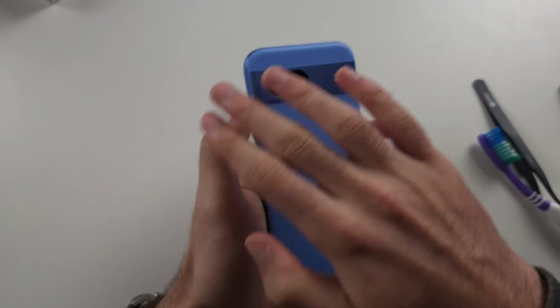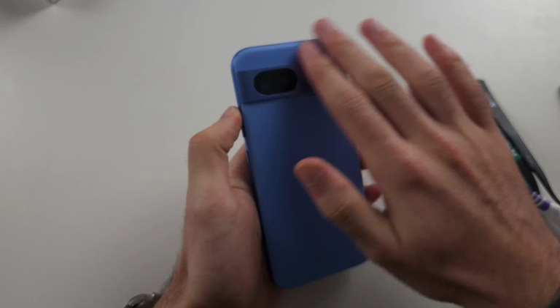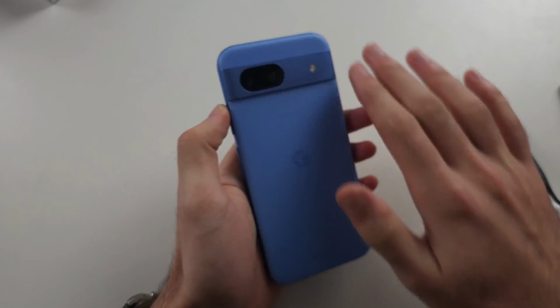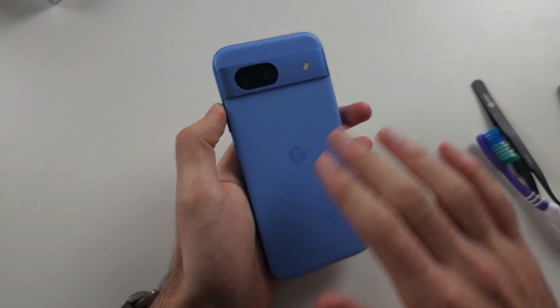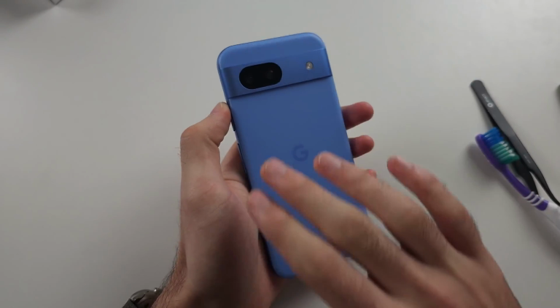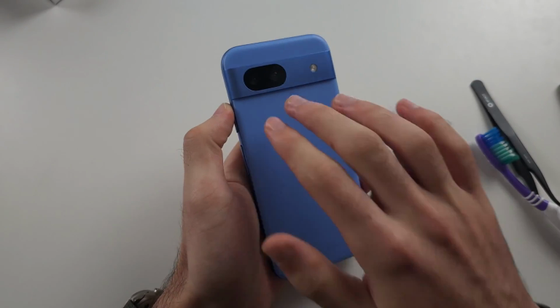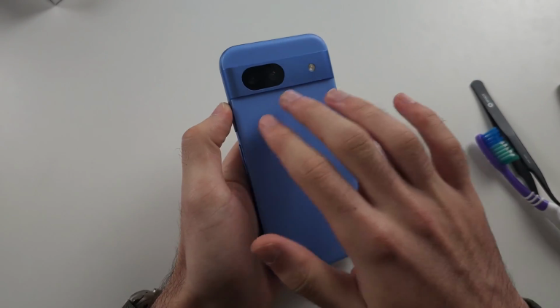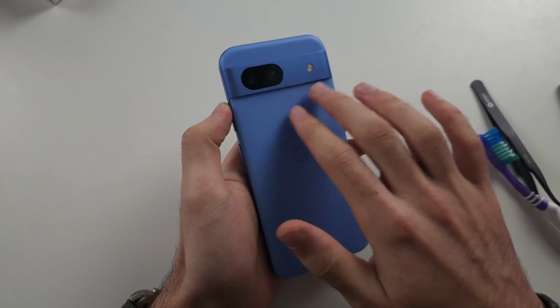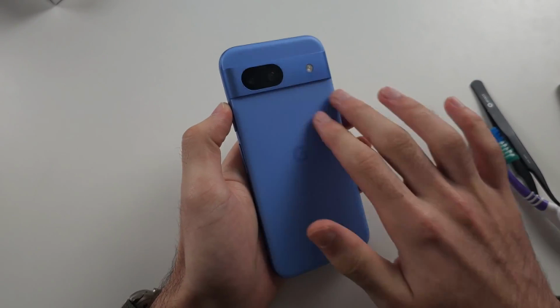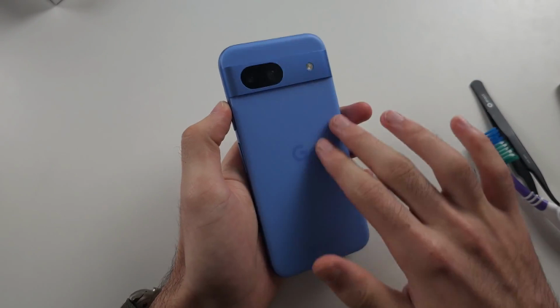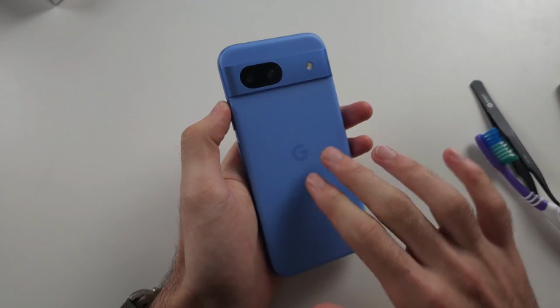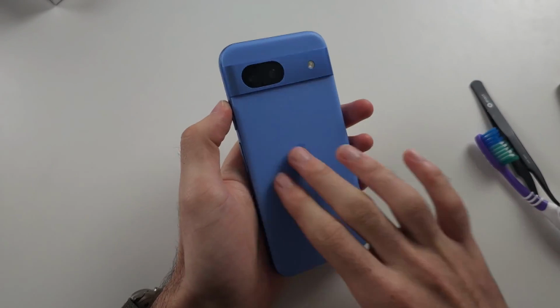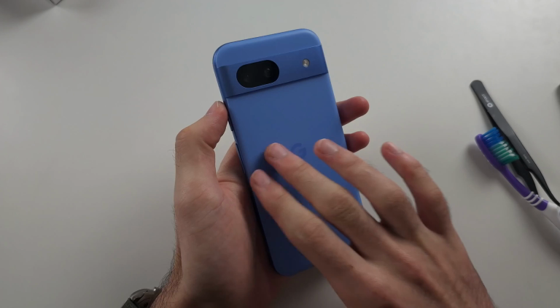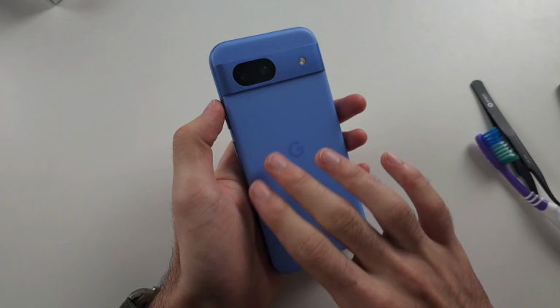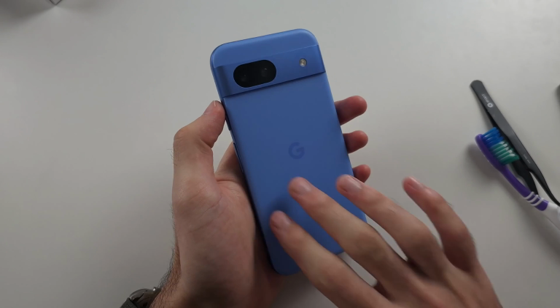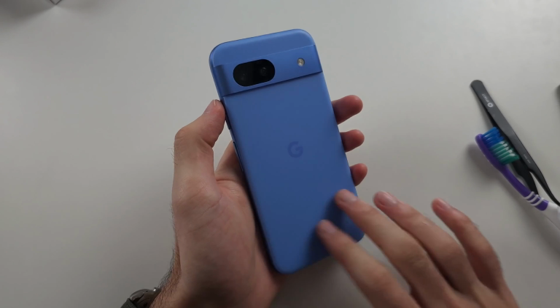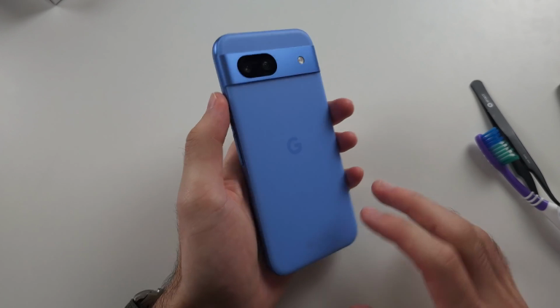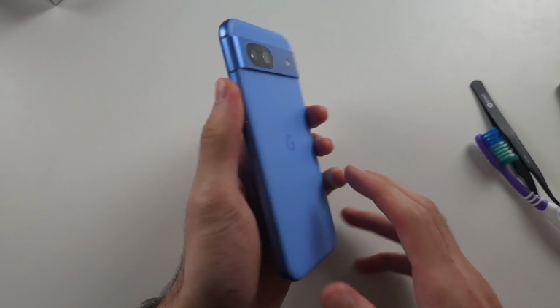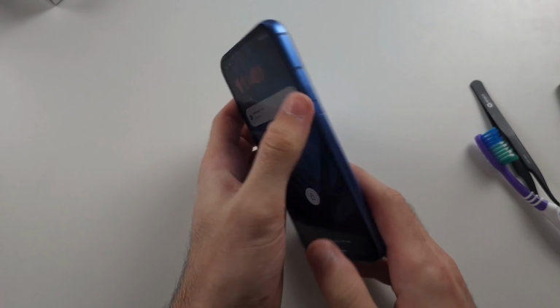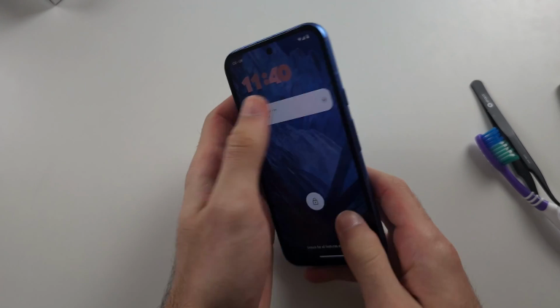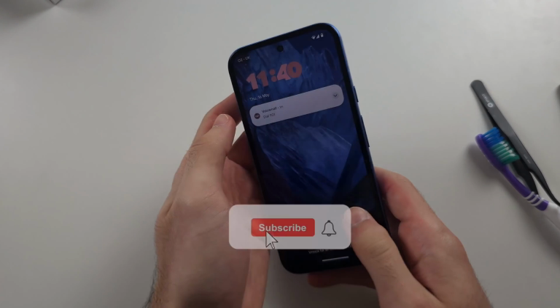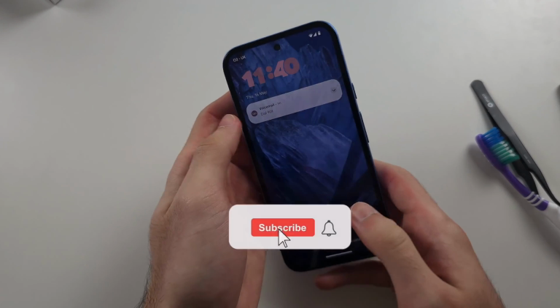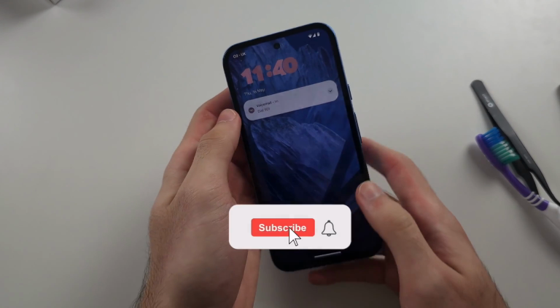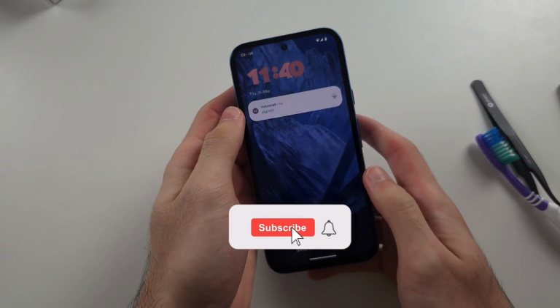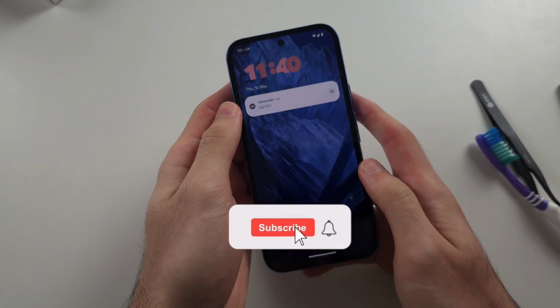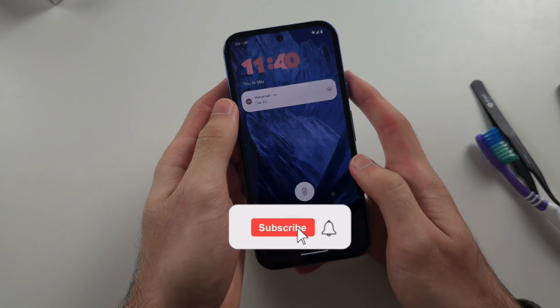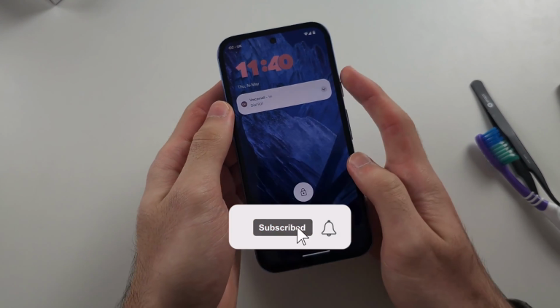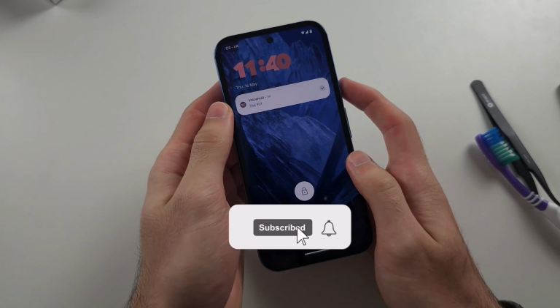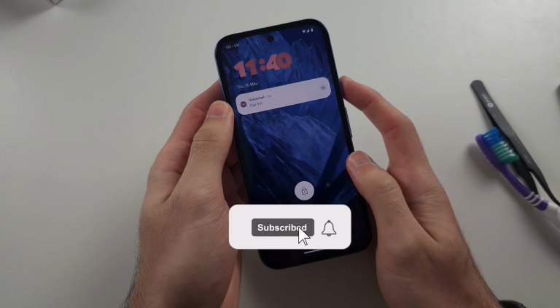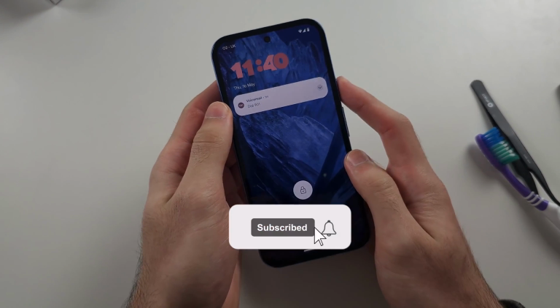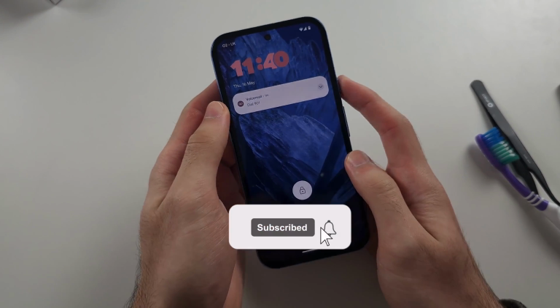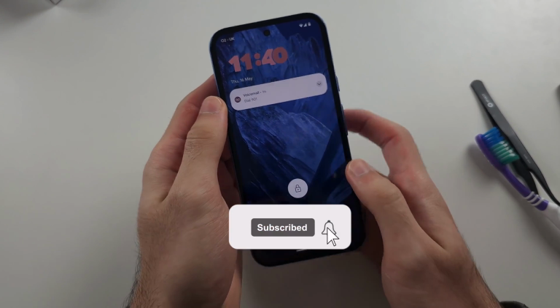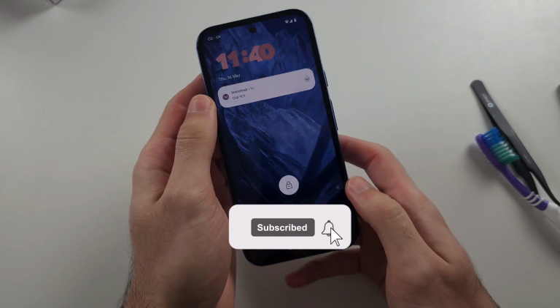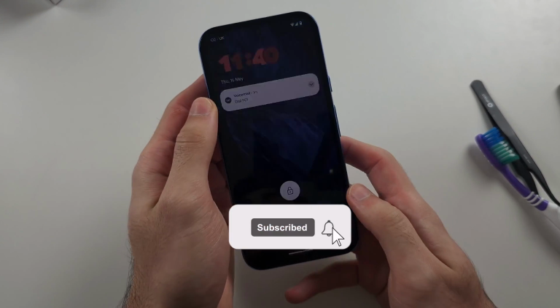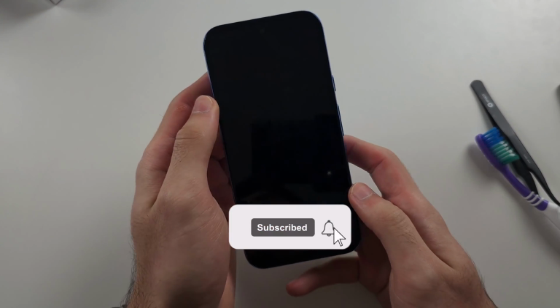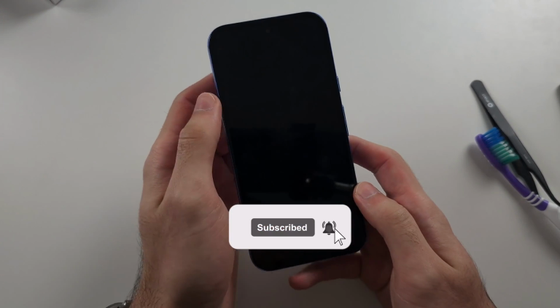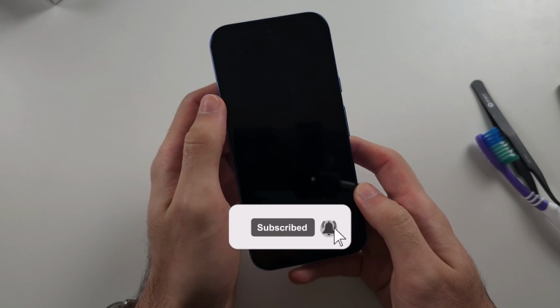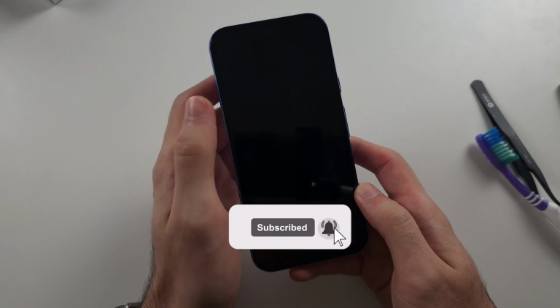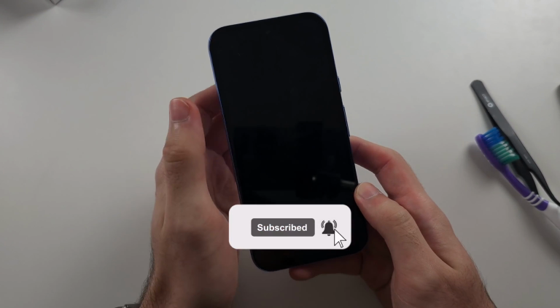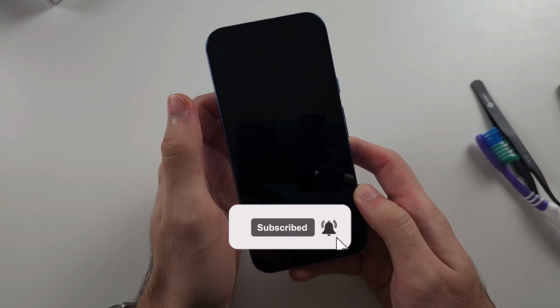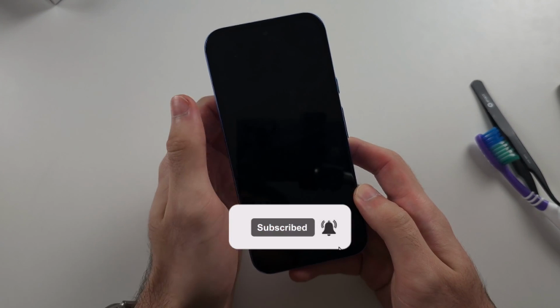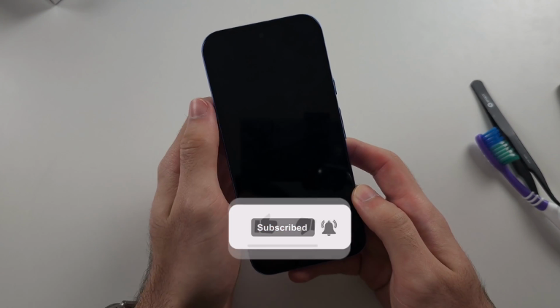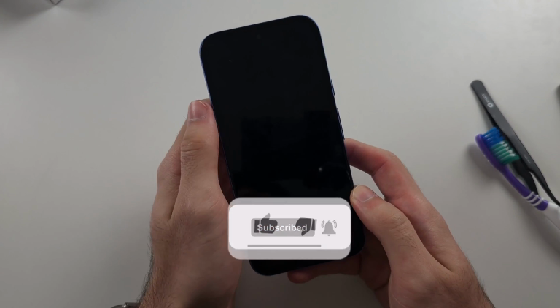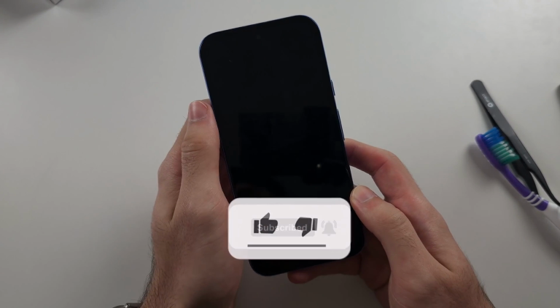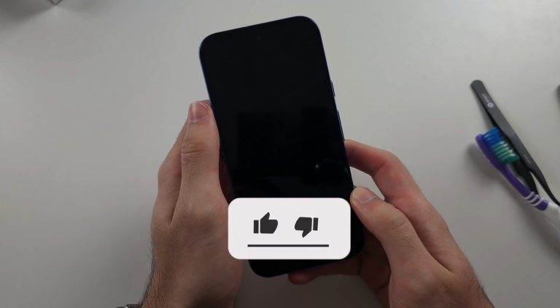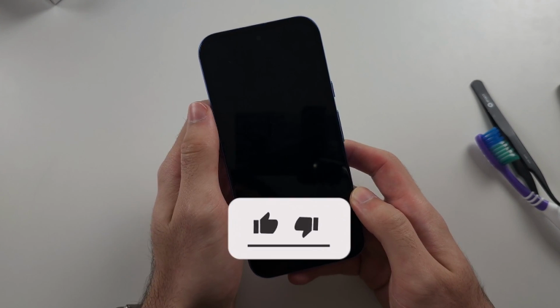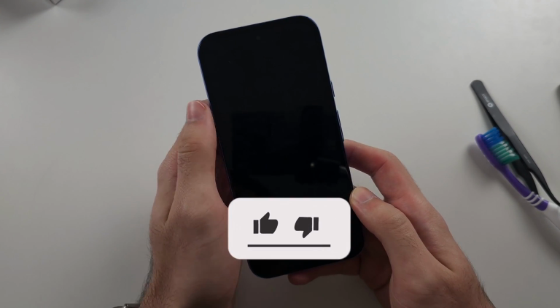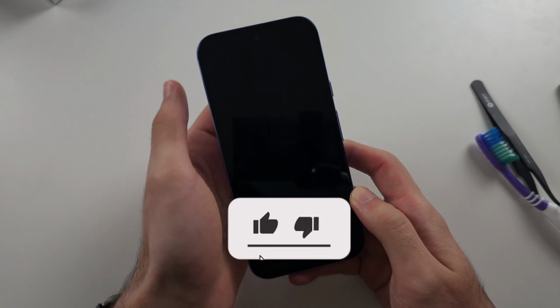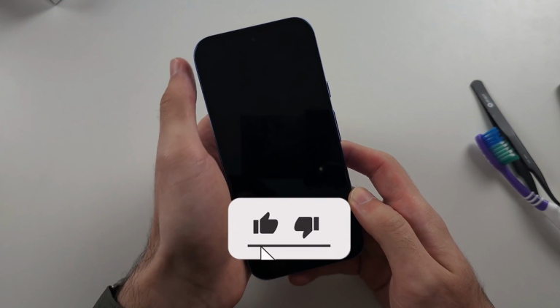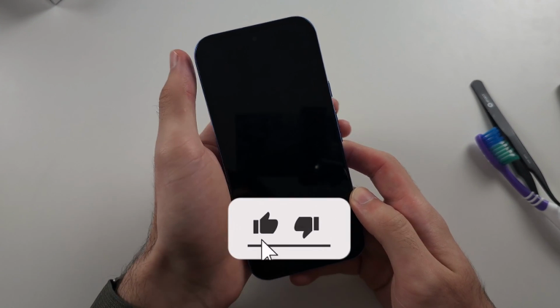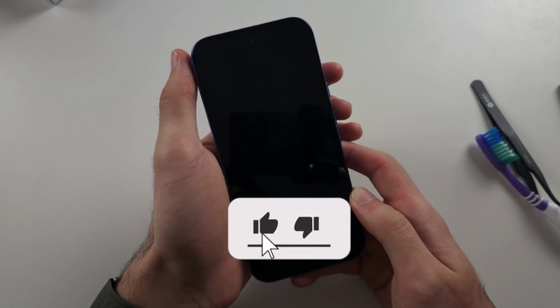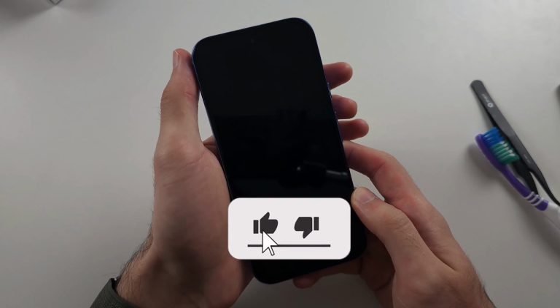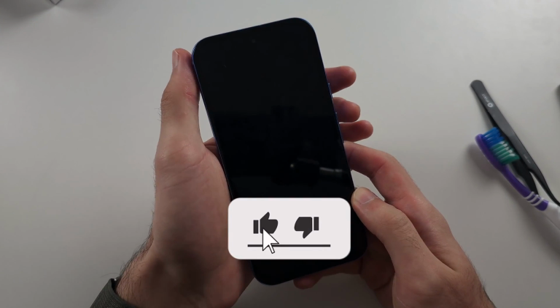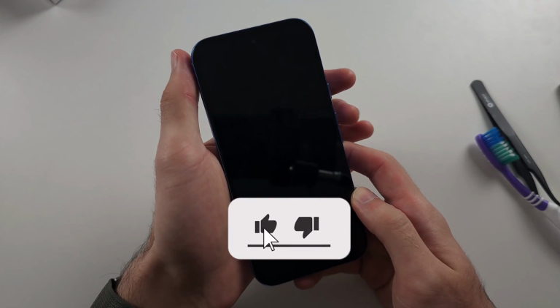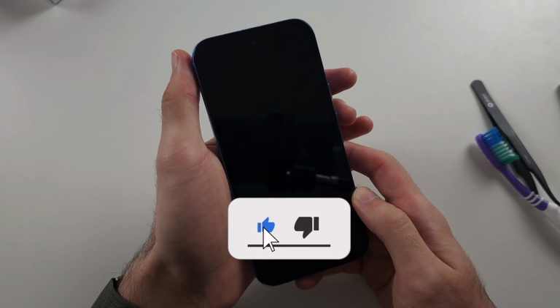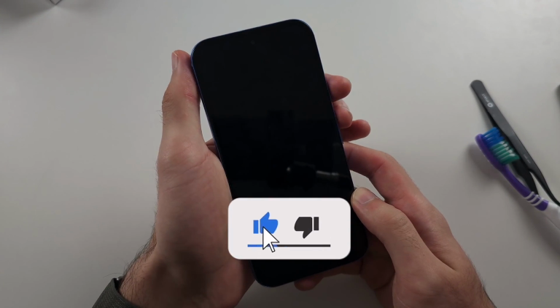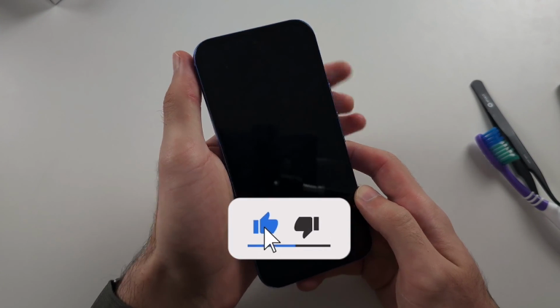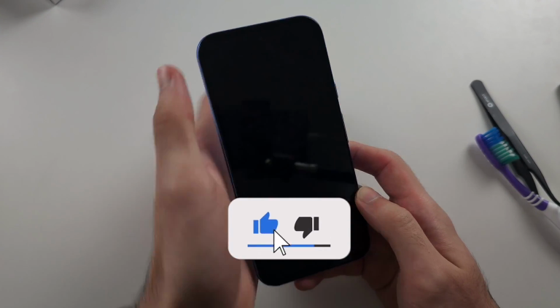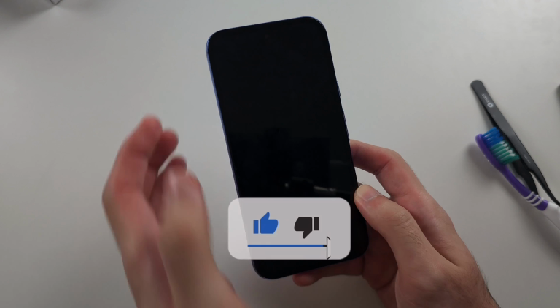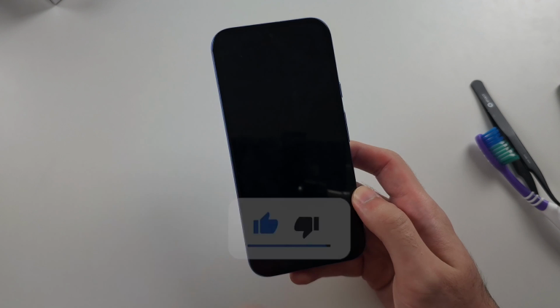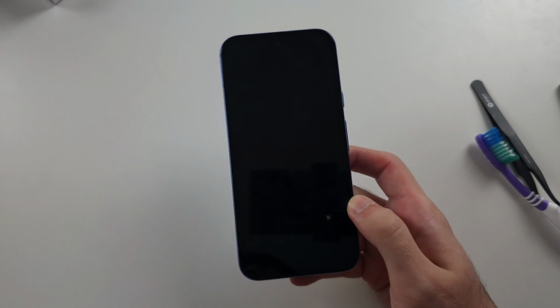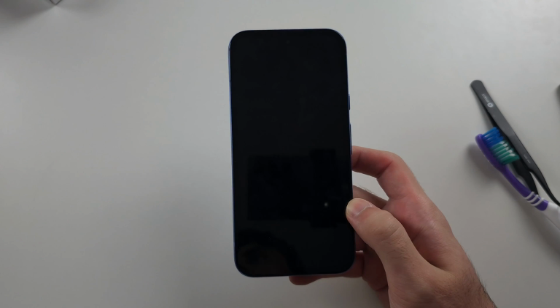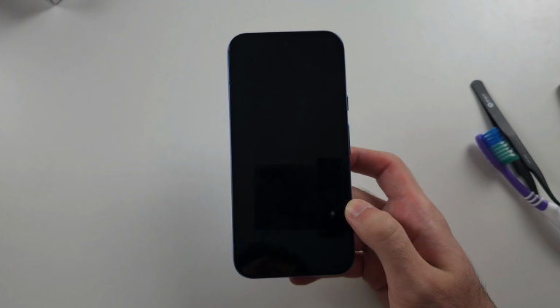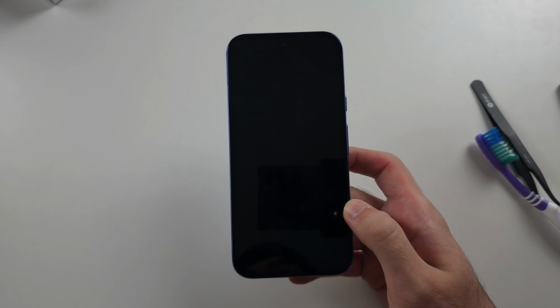You'd want to do this for a lot longer than I am demonstrating. Do the same with the front. After you've done this, try the force restart.